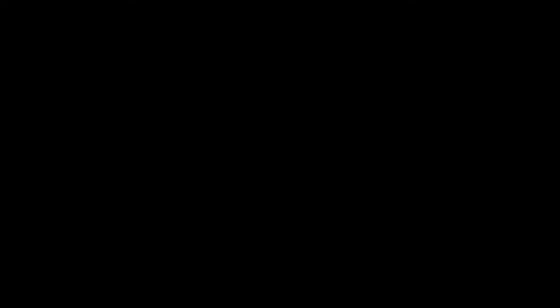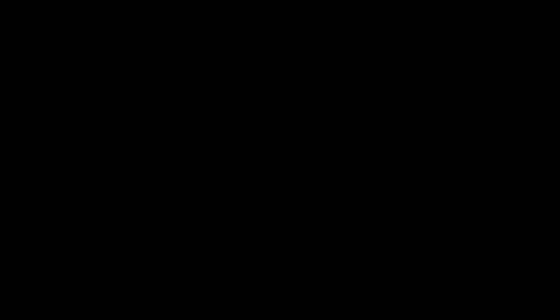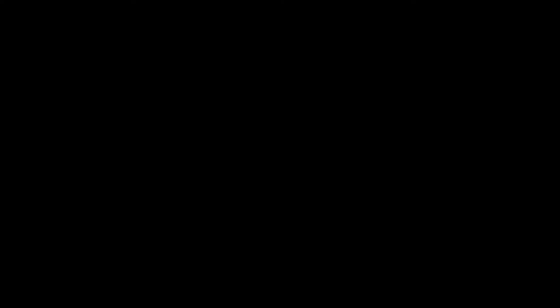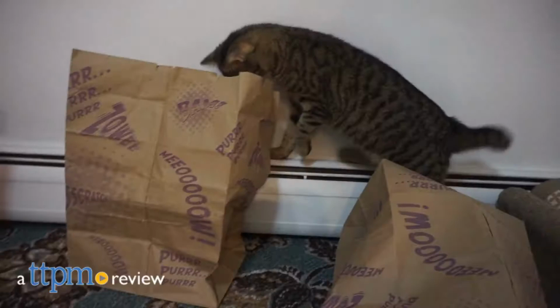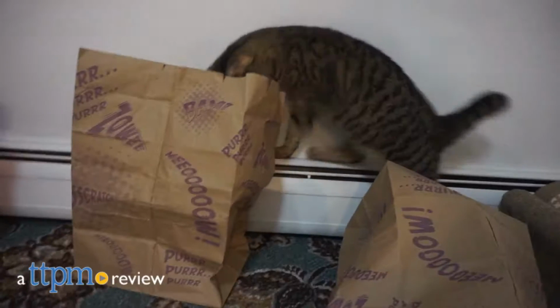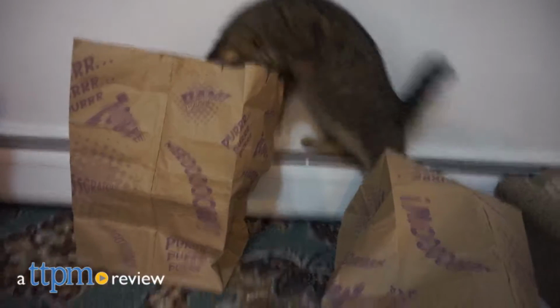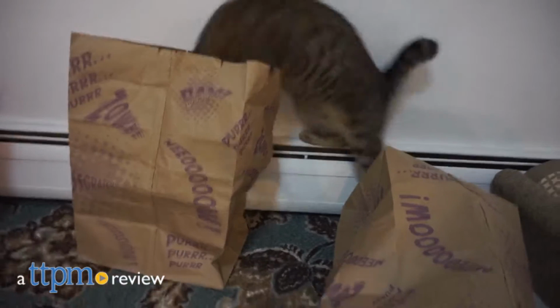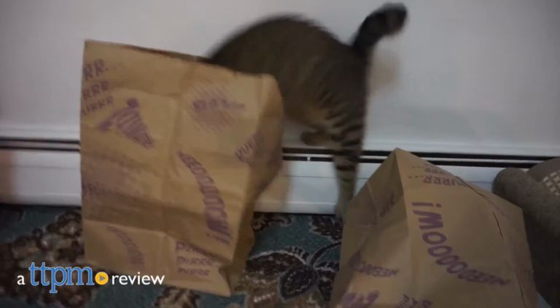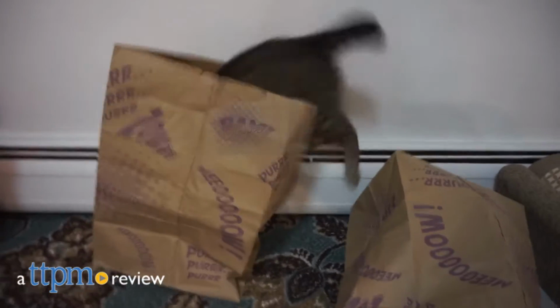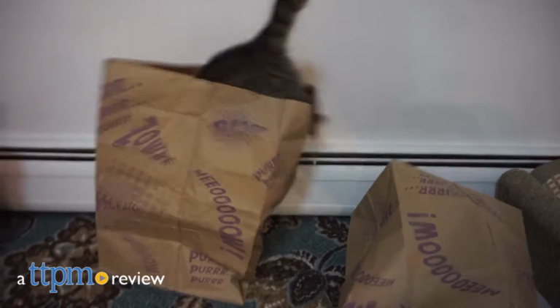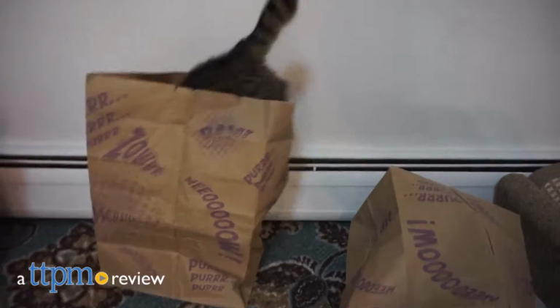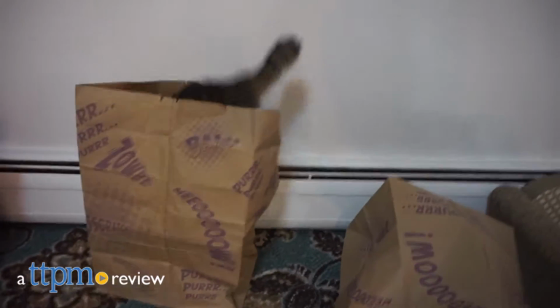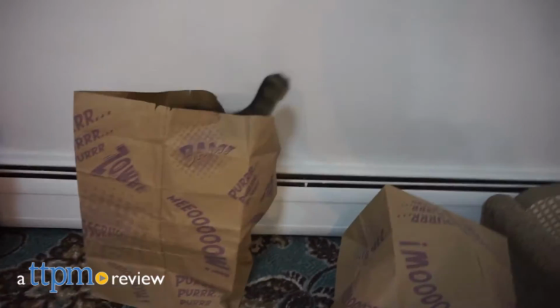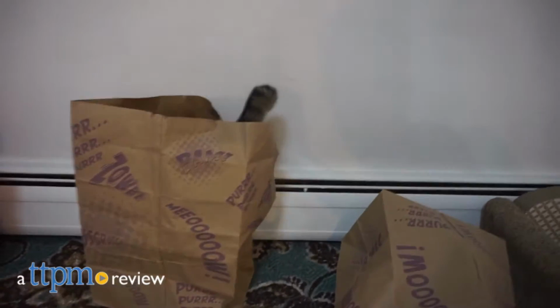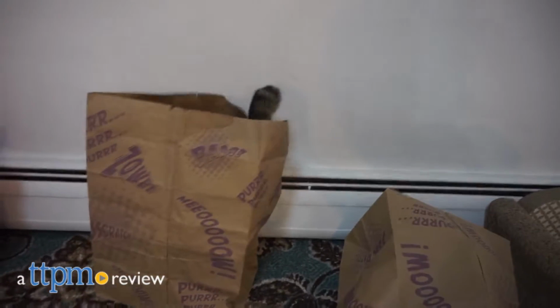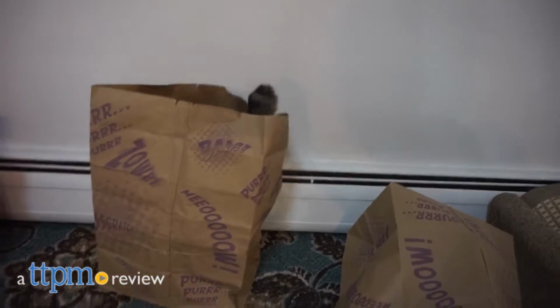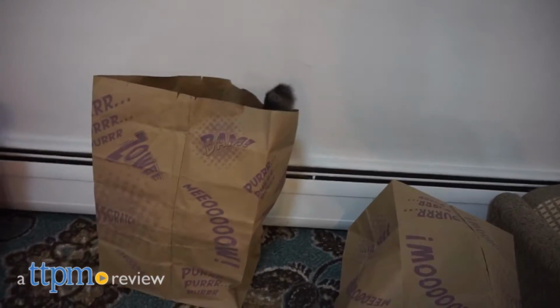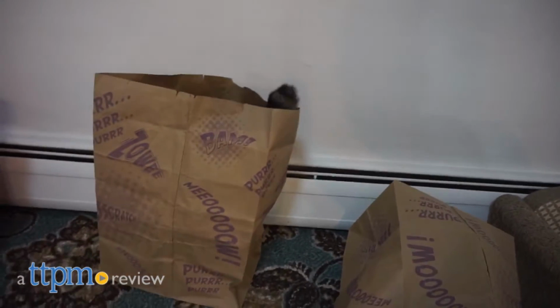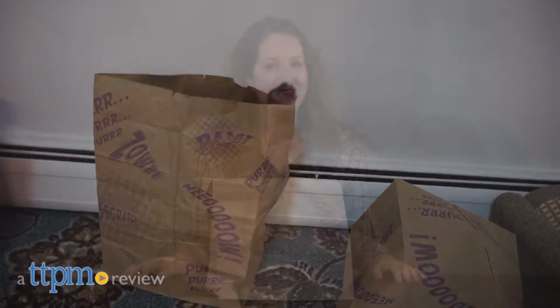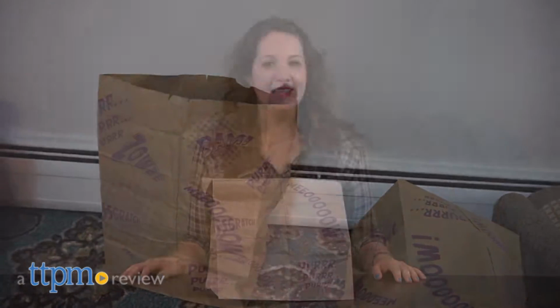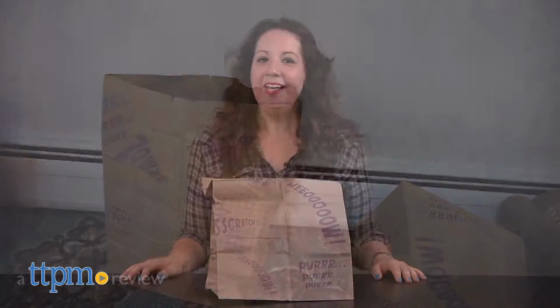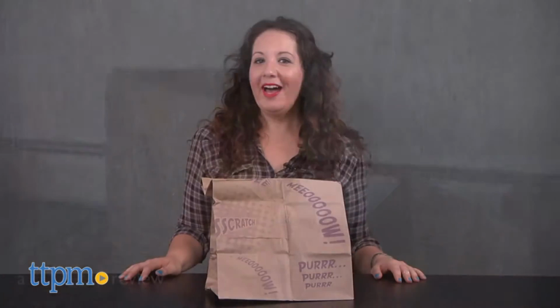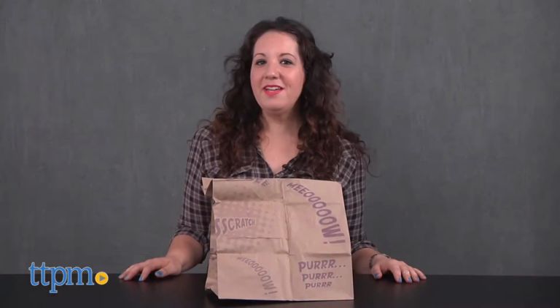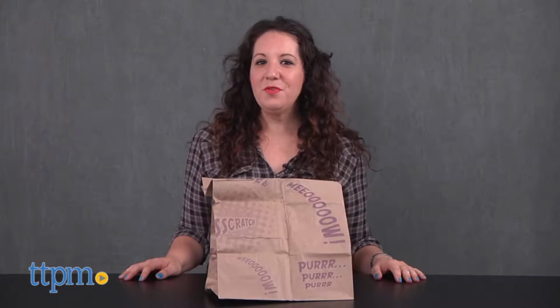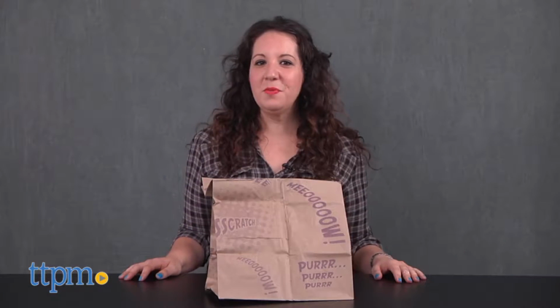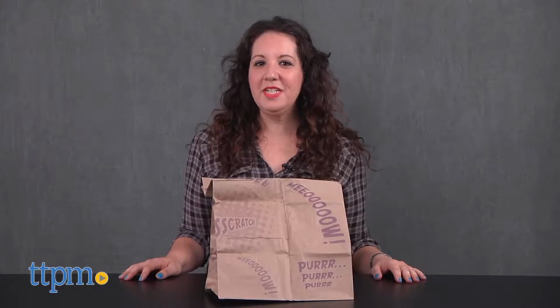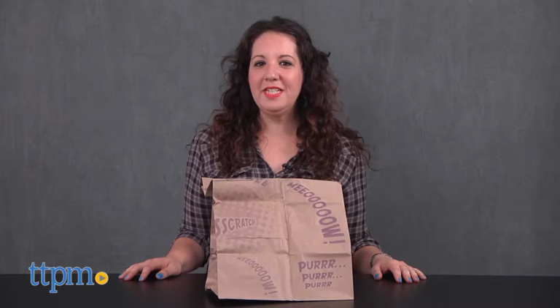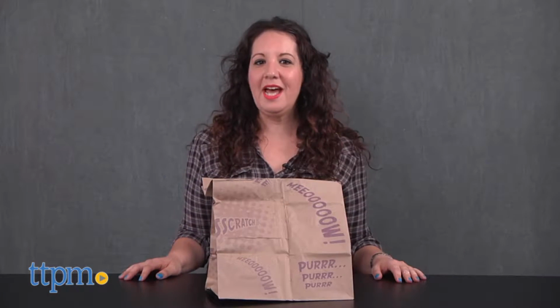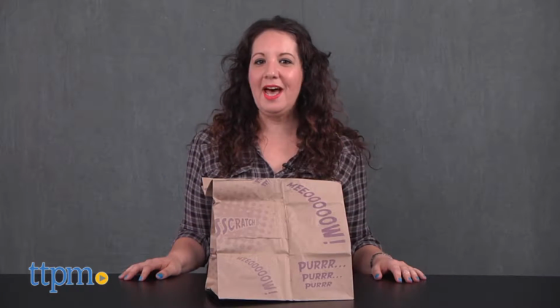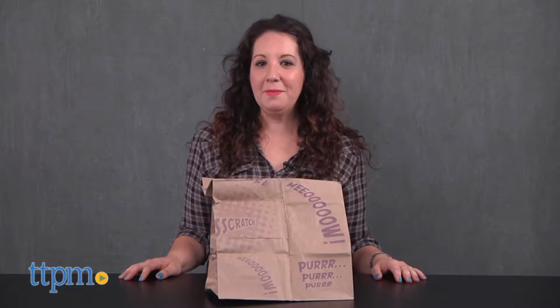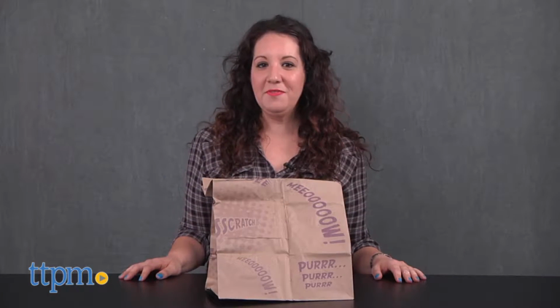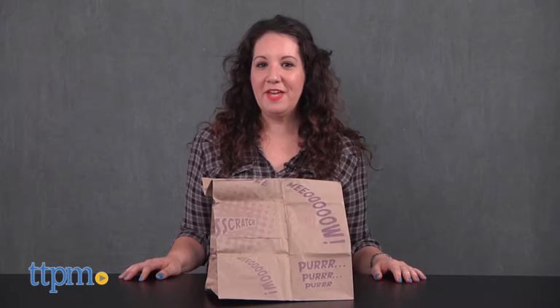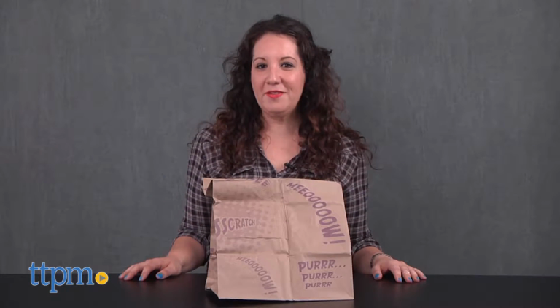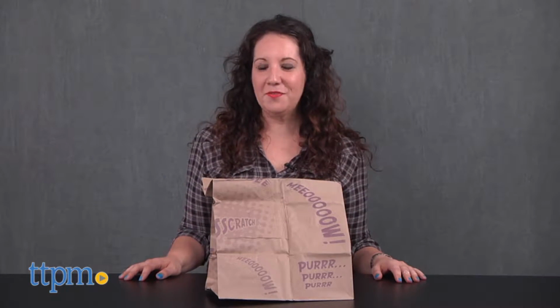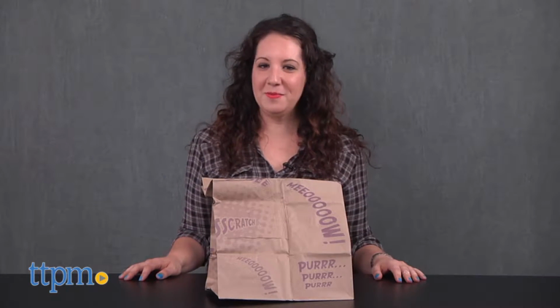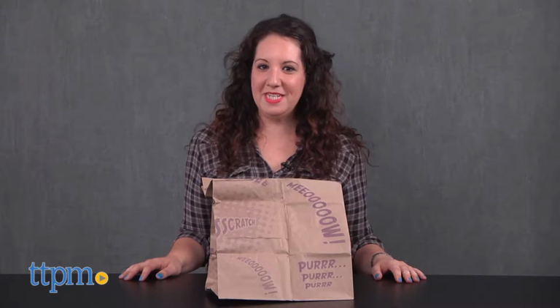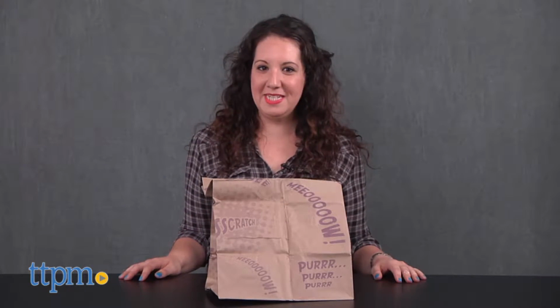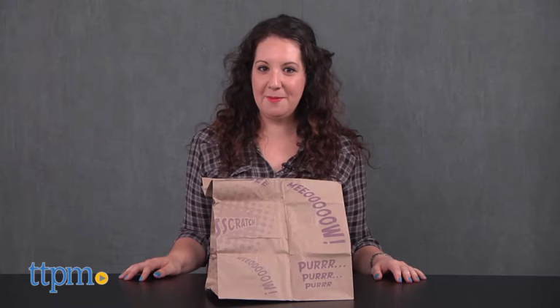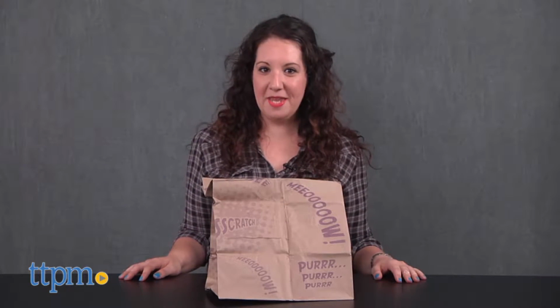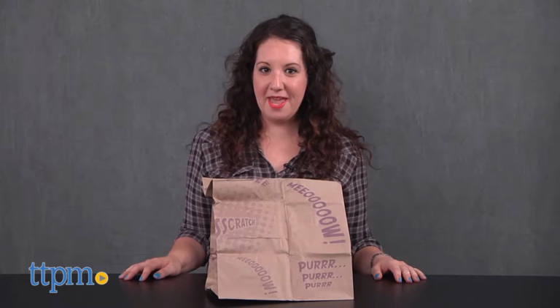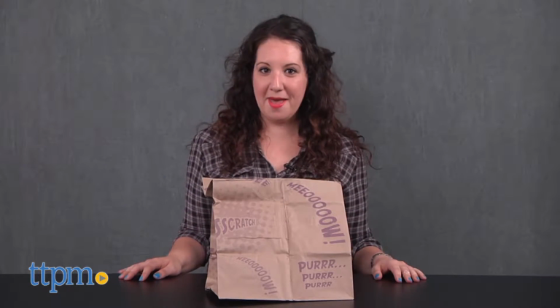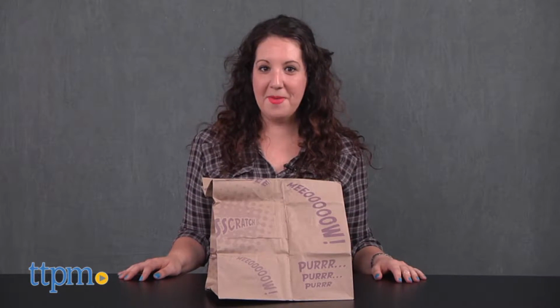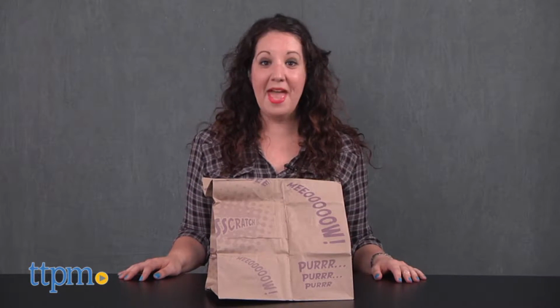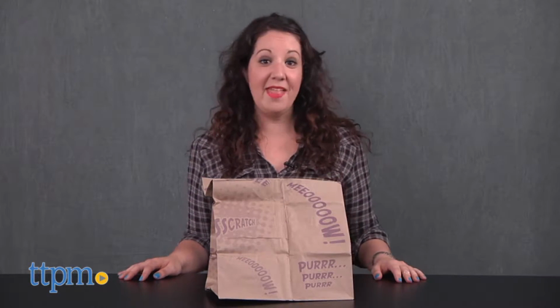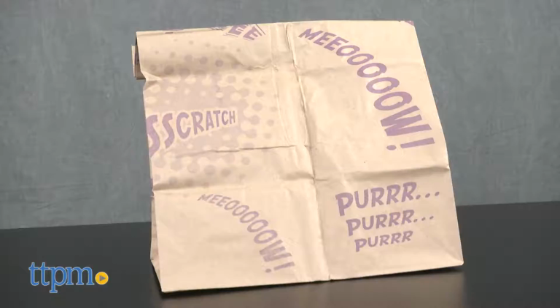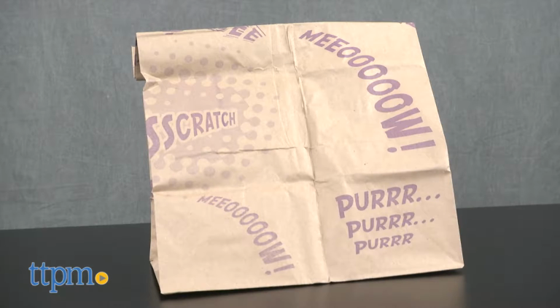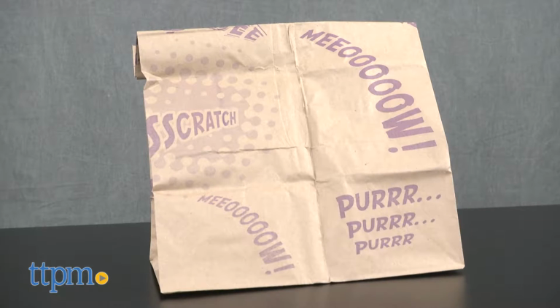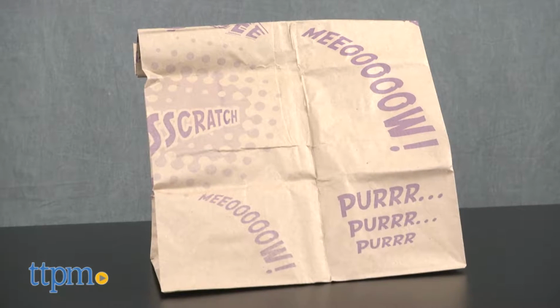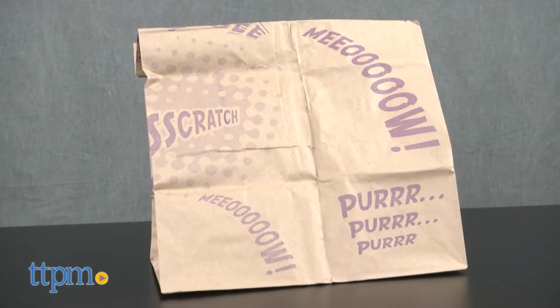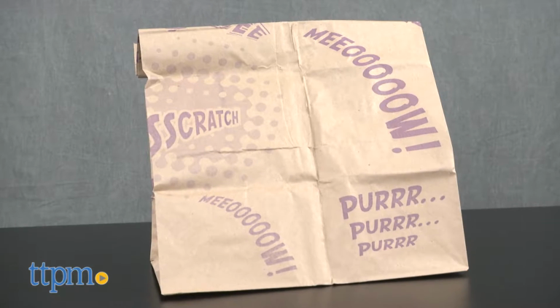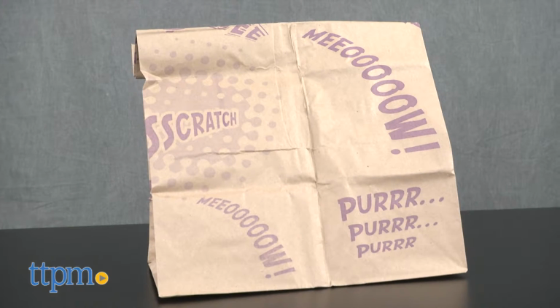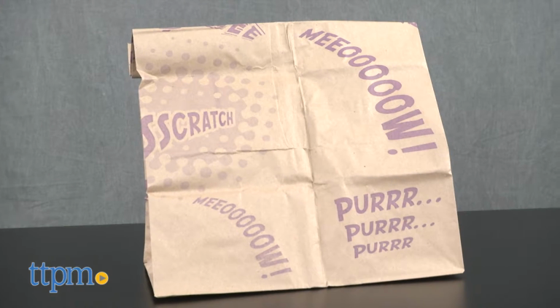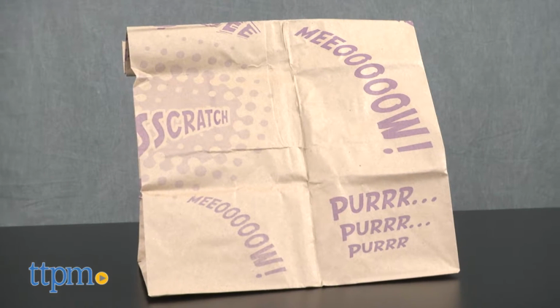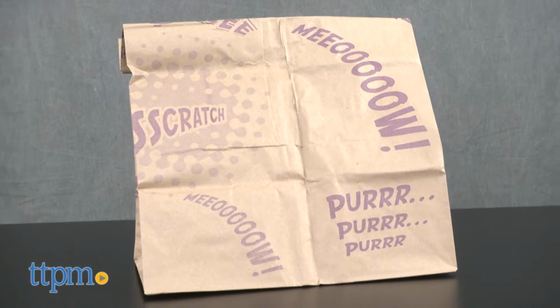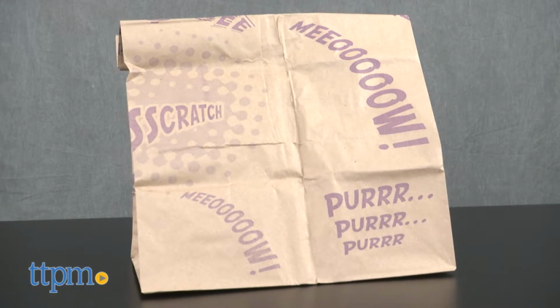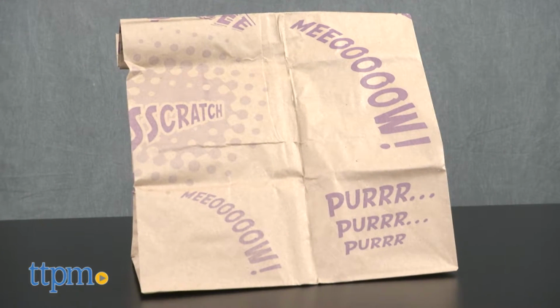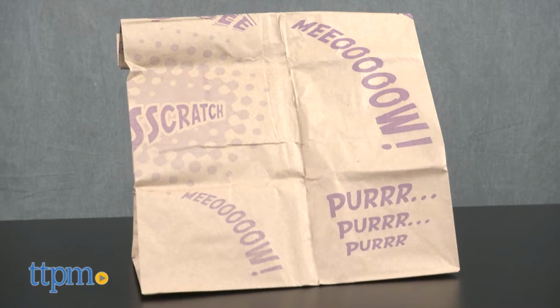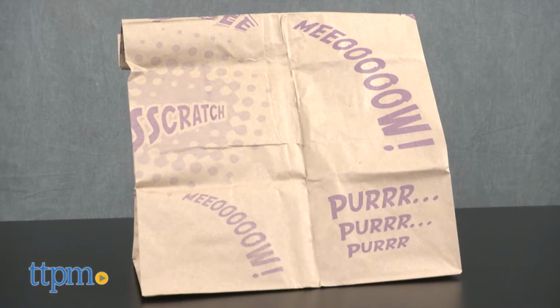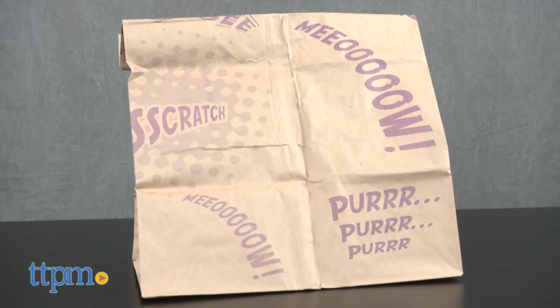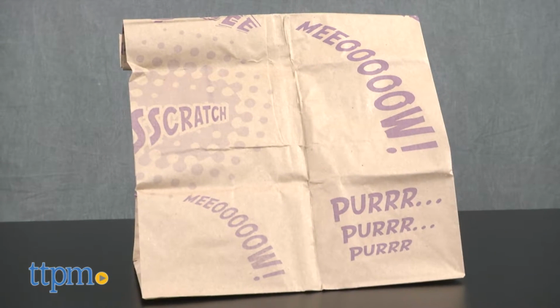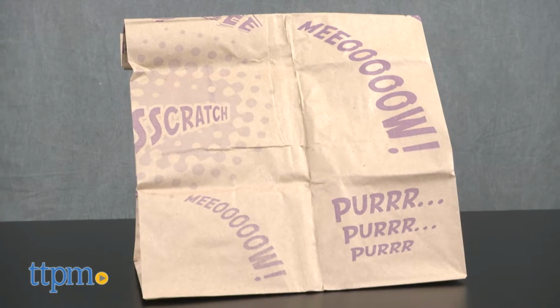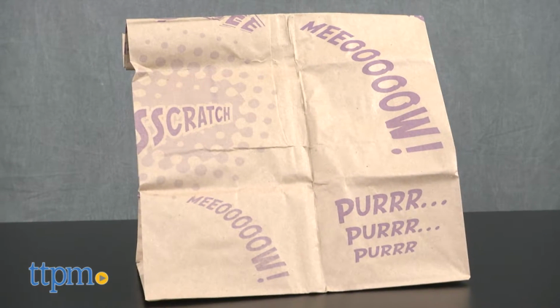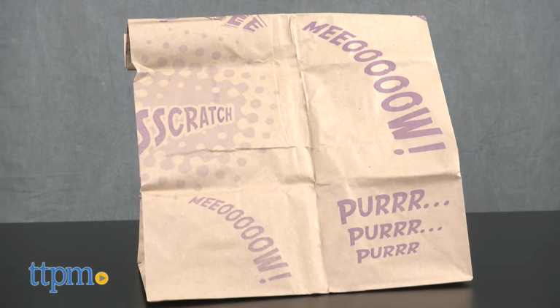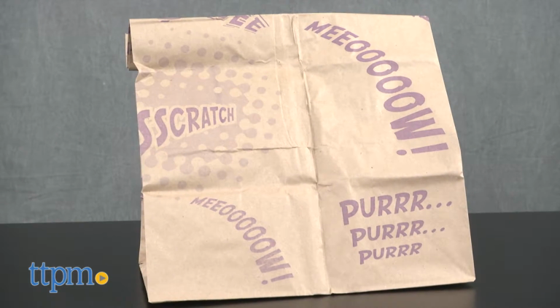Cats out of the catnip bag. Hi everyone, I'm Yvette from TTPM and this is the Catnip Caves by Smarty Cat.